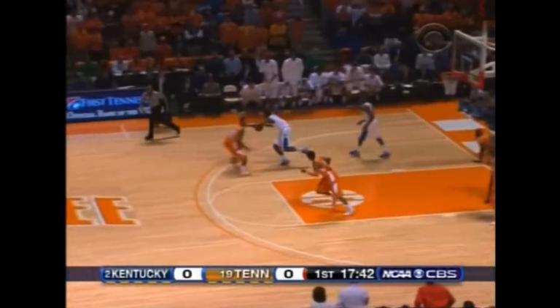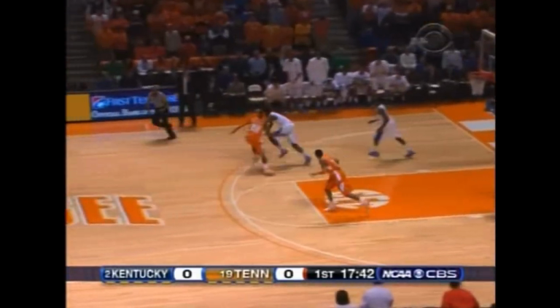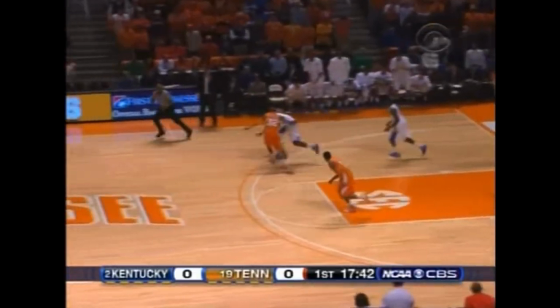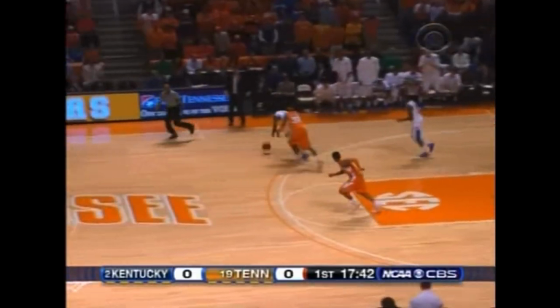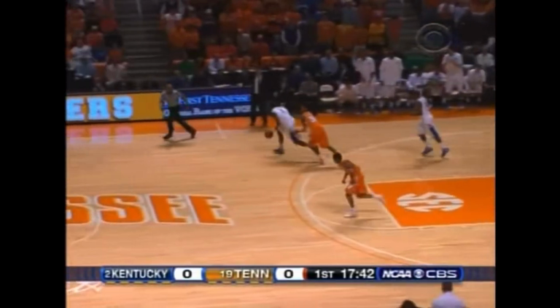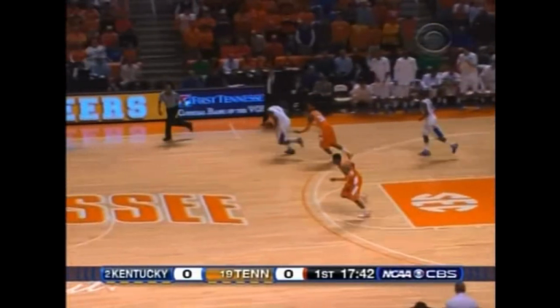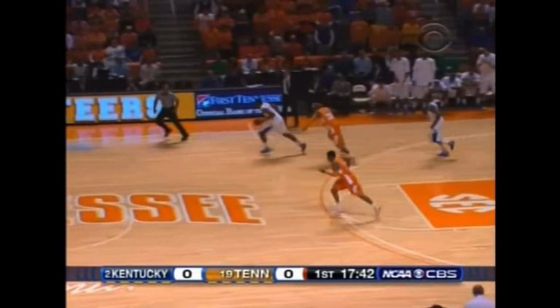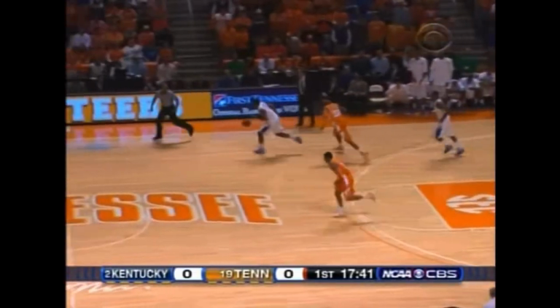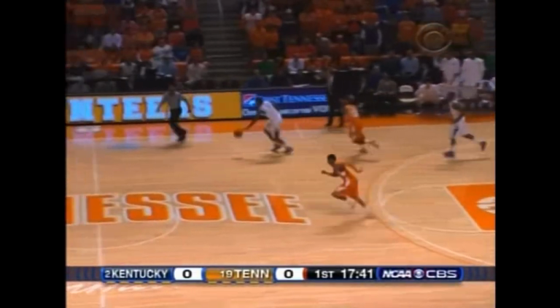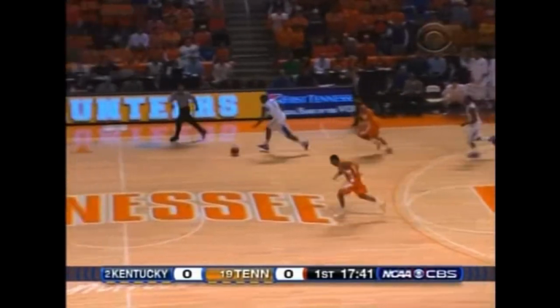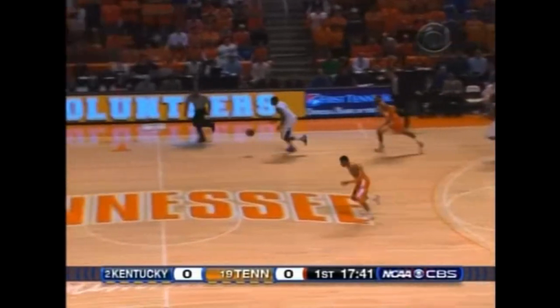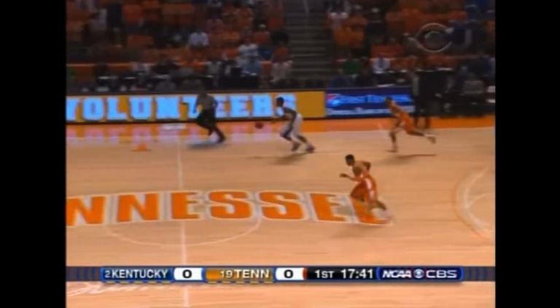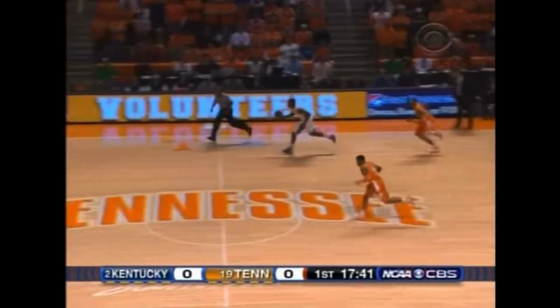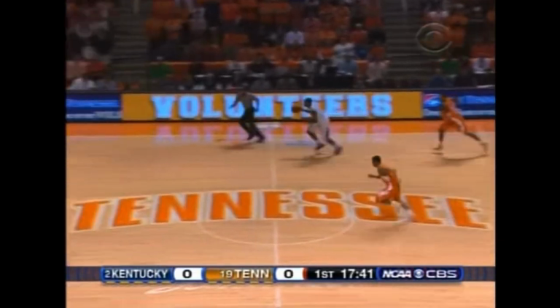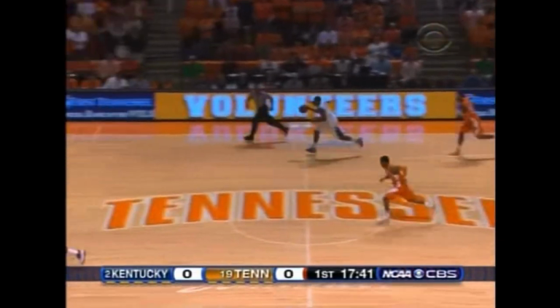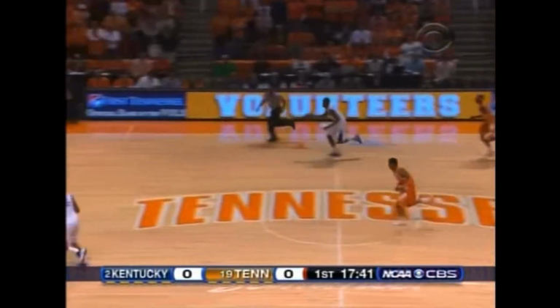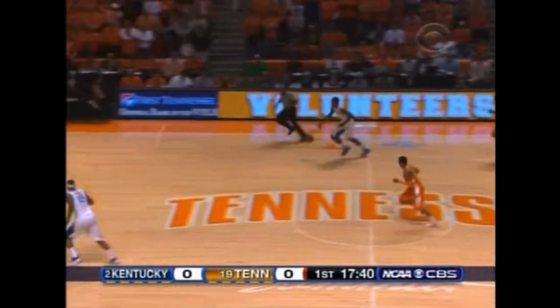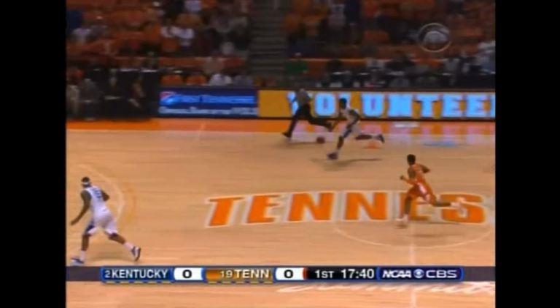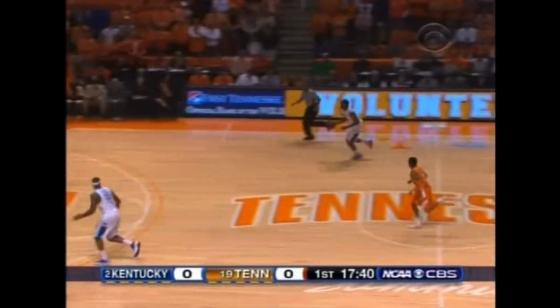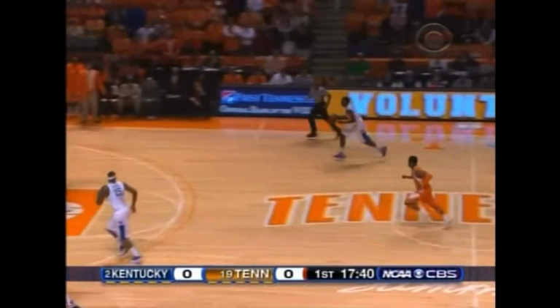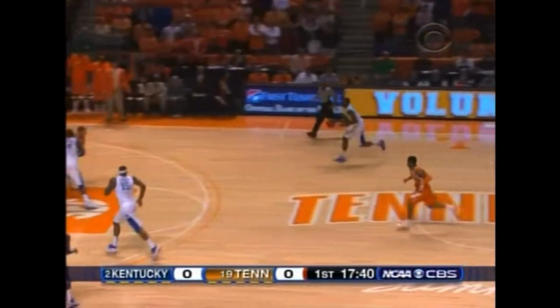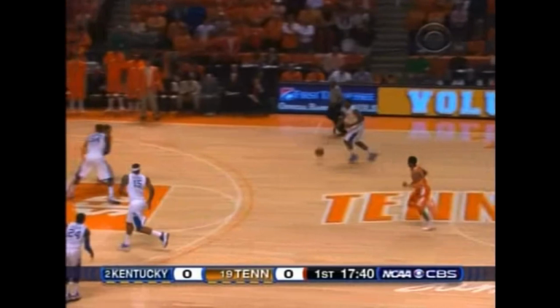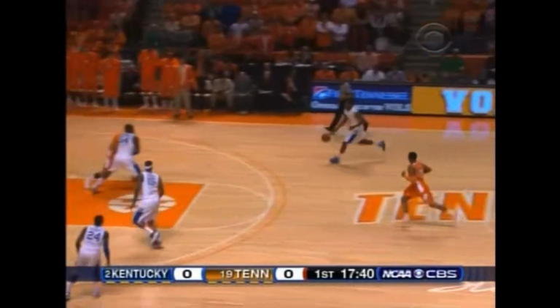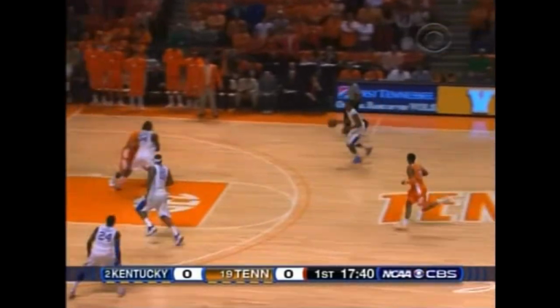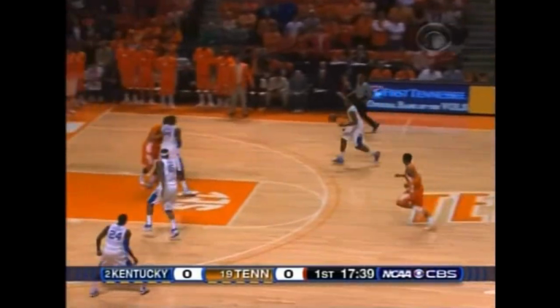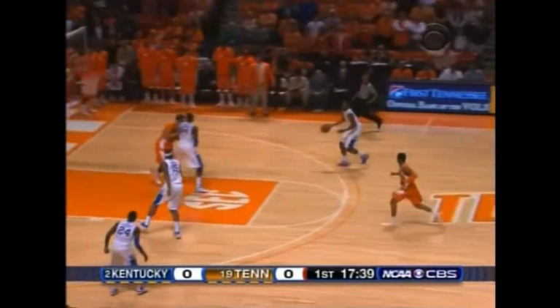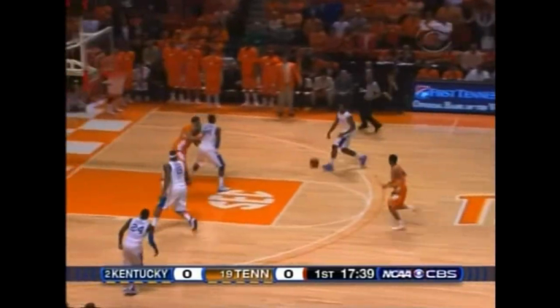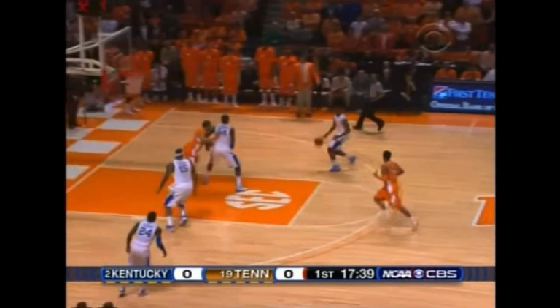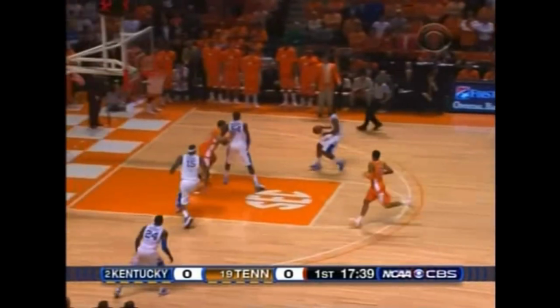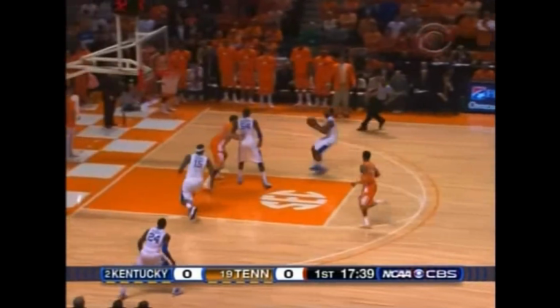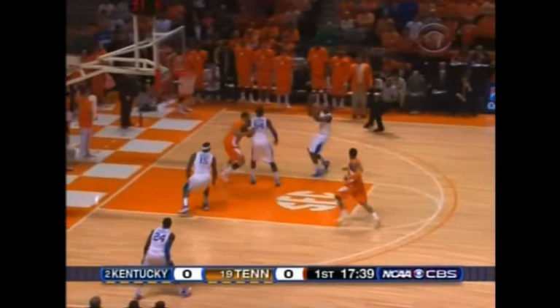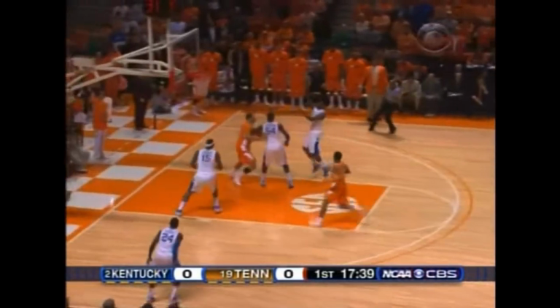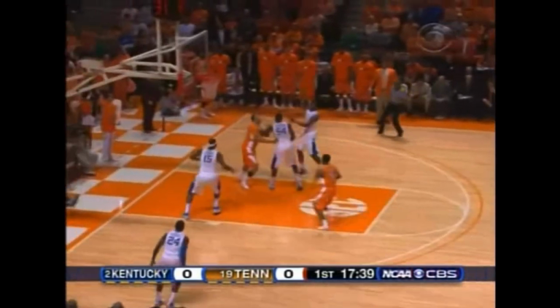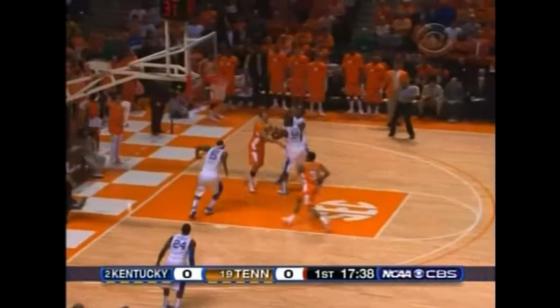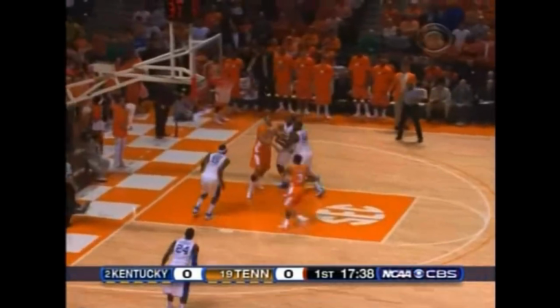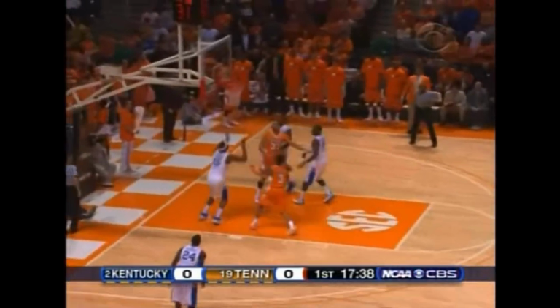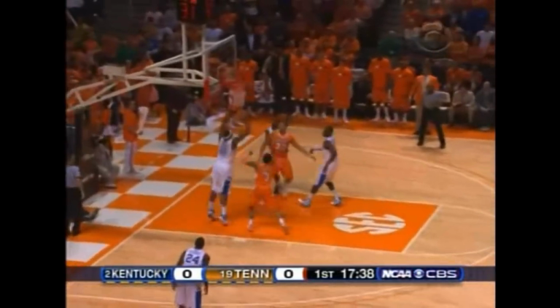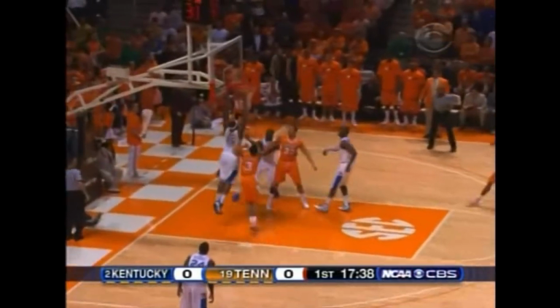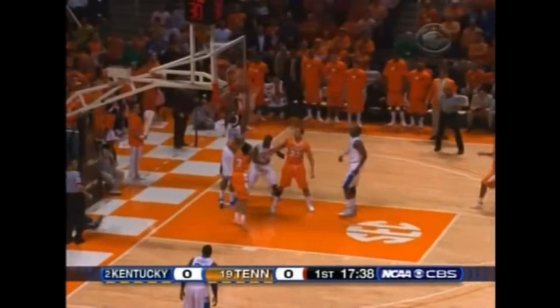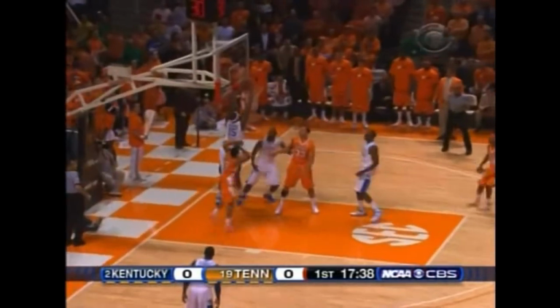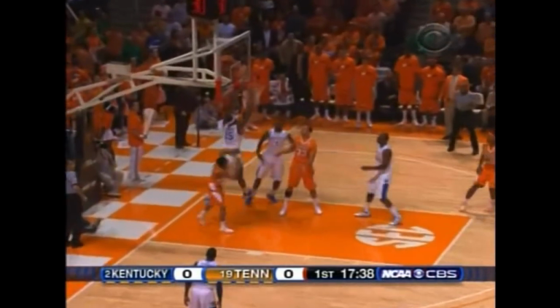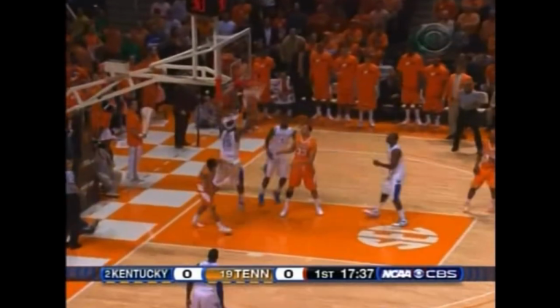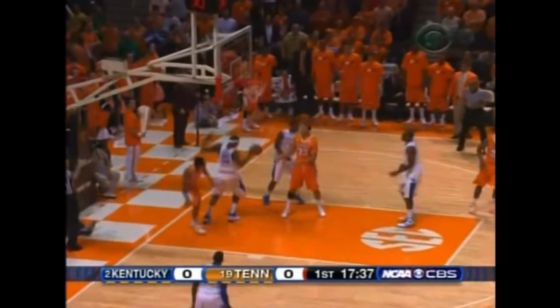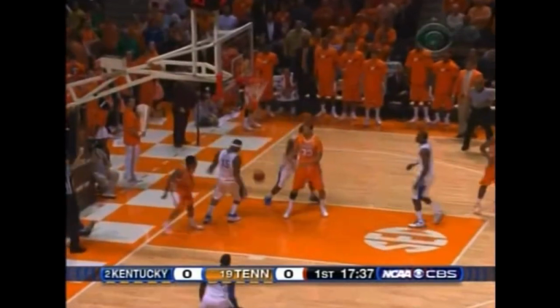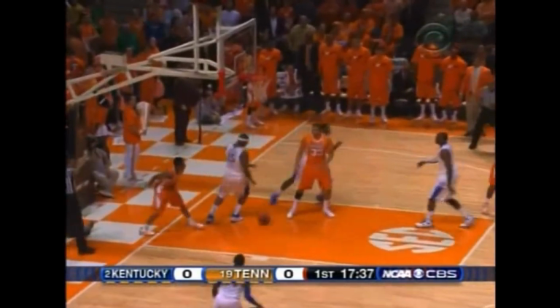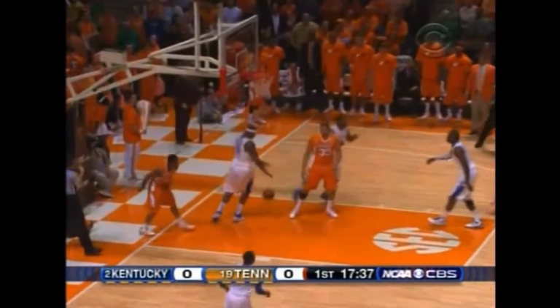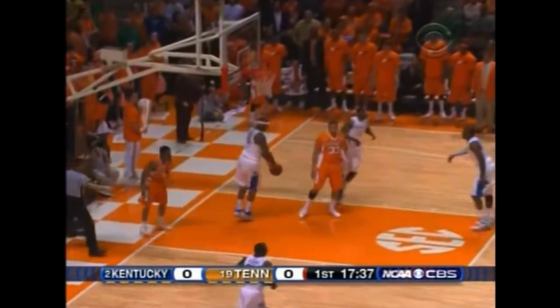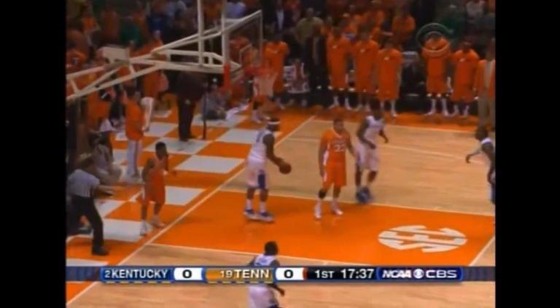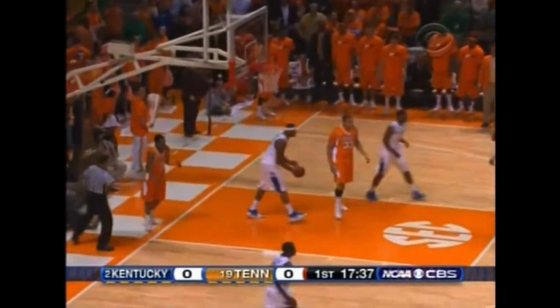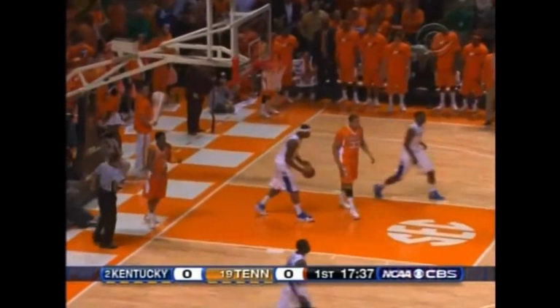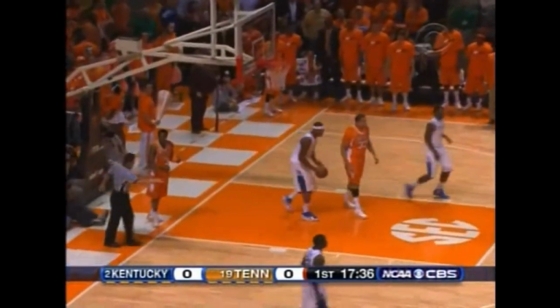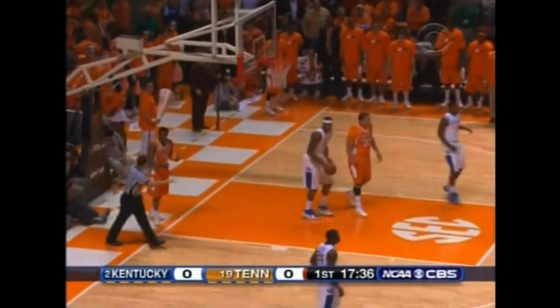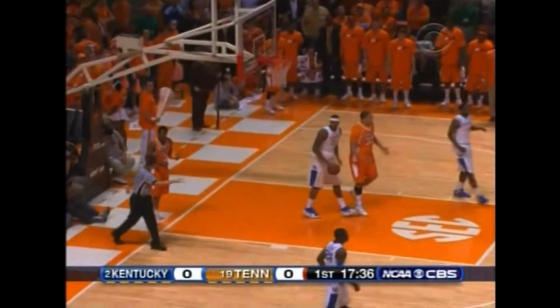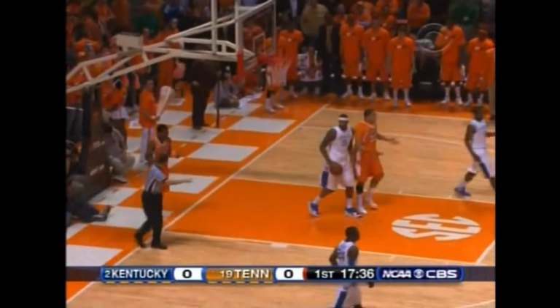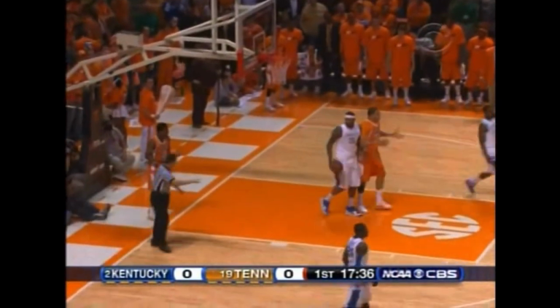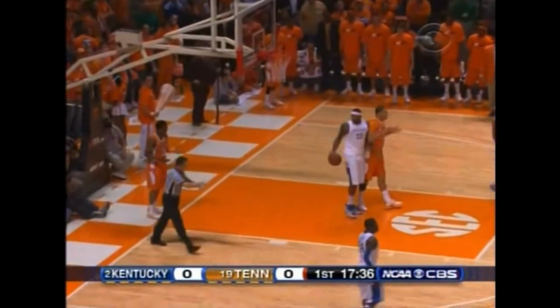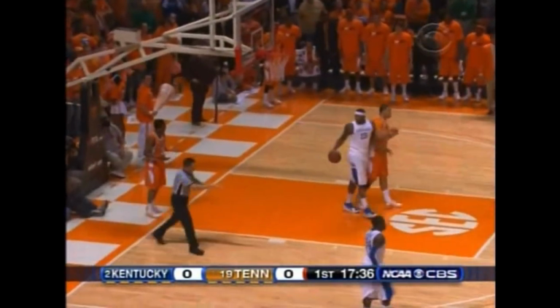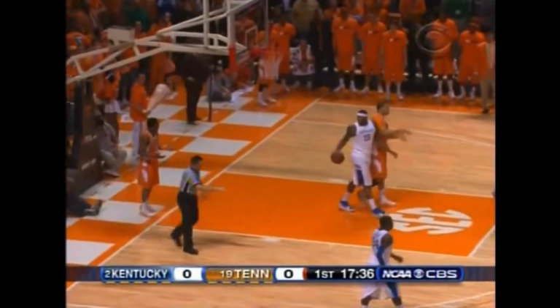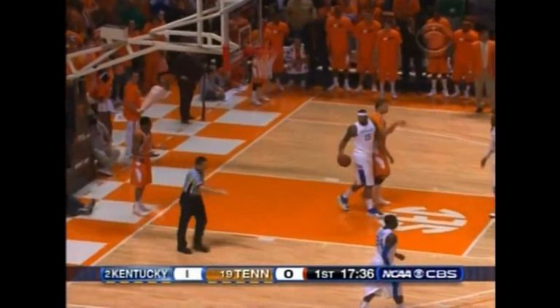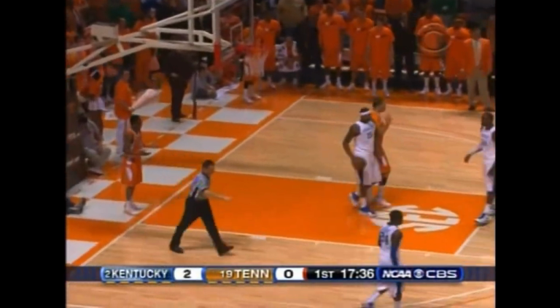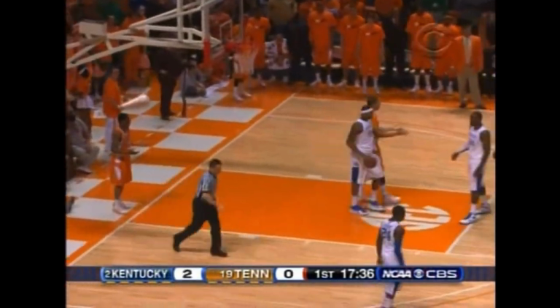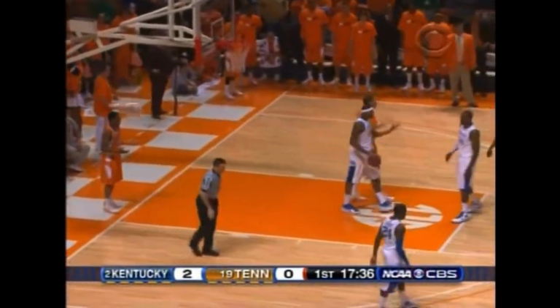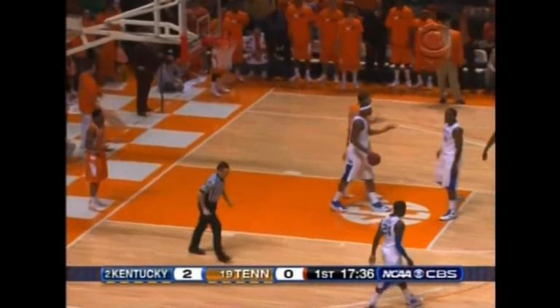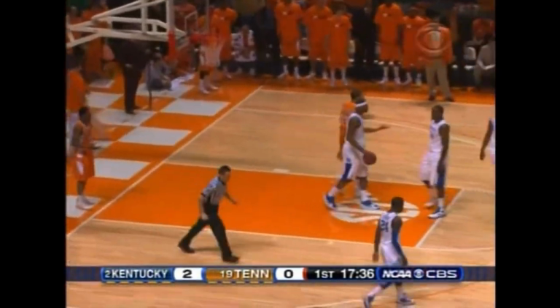He had his pocket picked by Miller of Kentucky. Miller lobbed and slammed — Cousins, plus one.